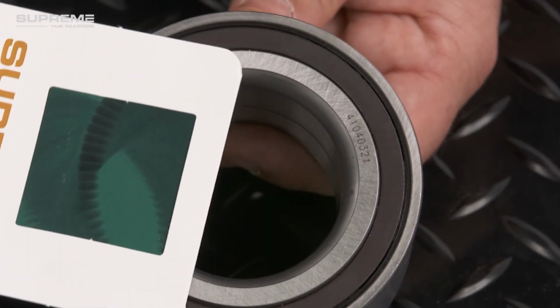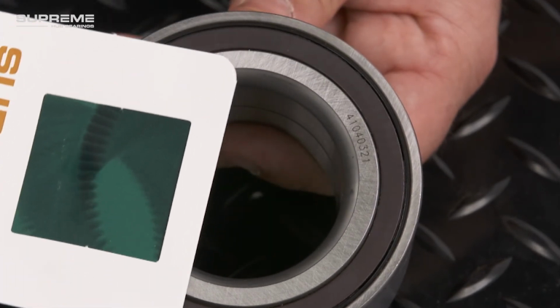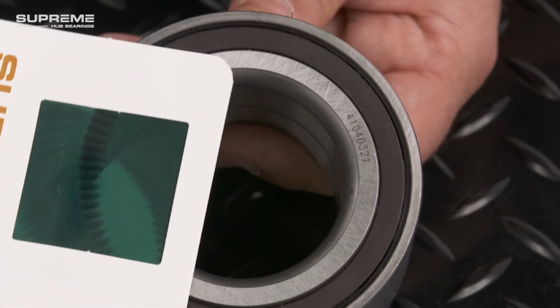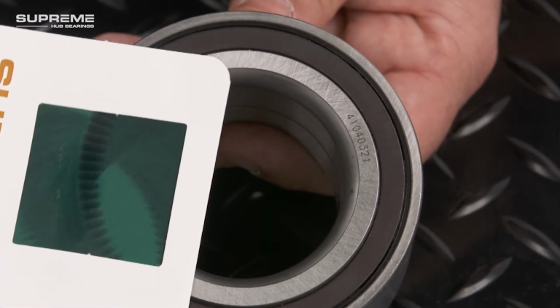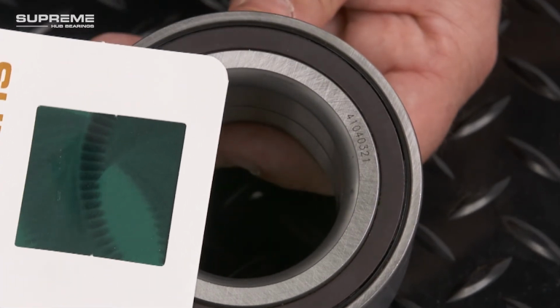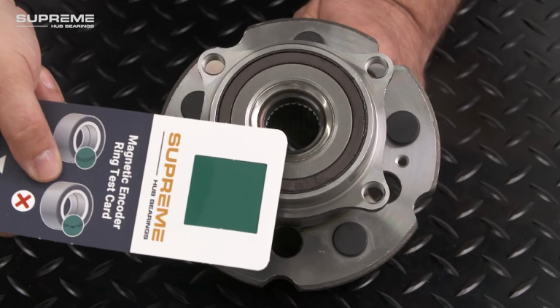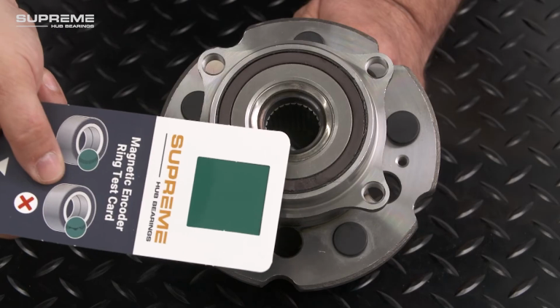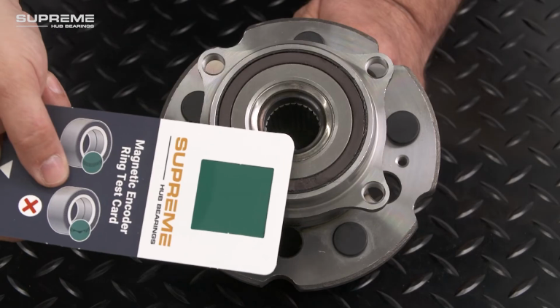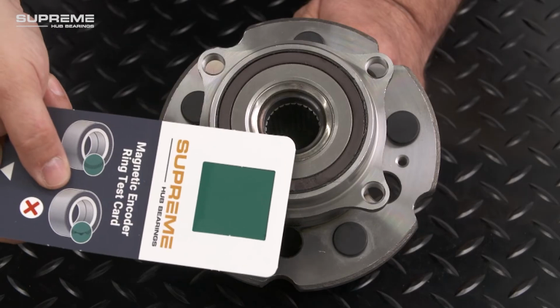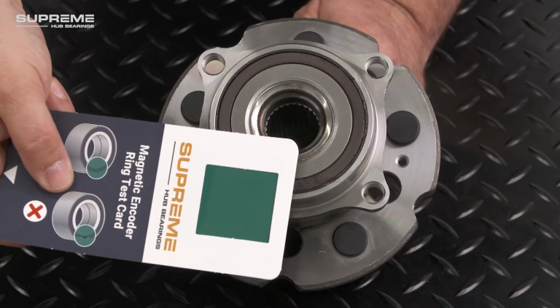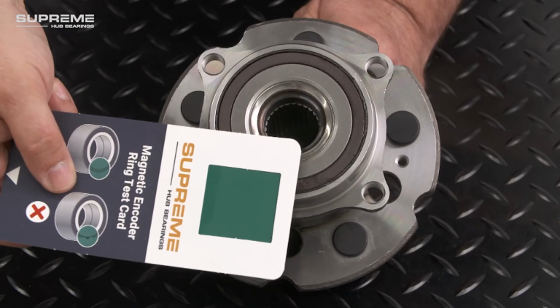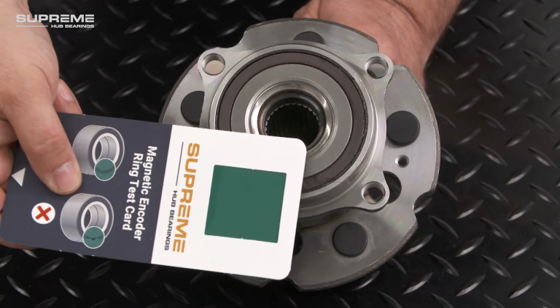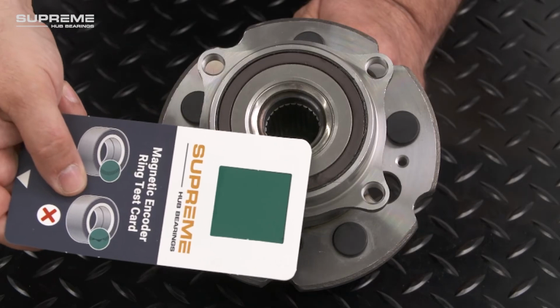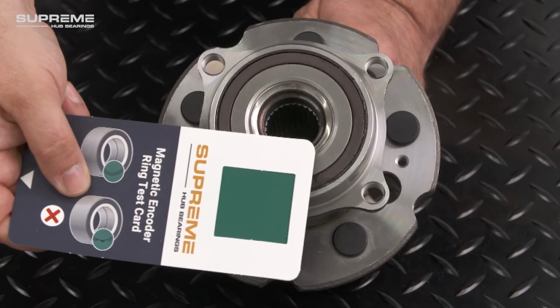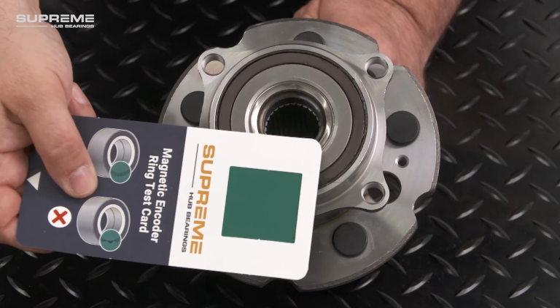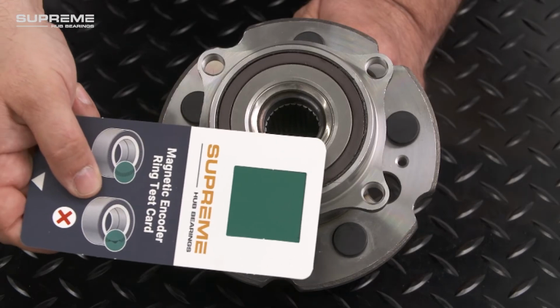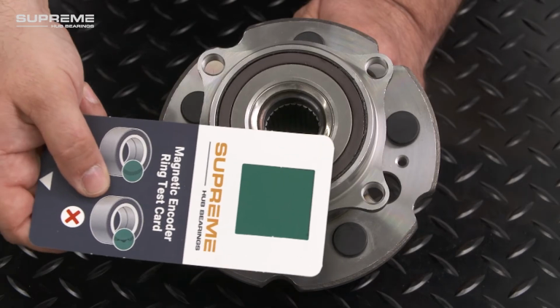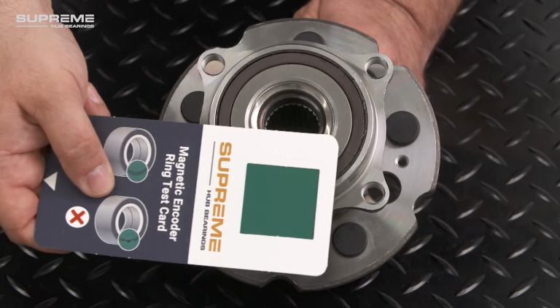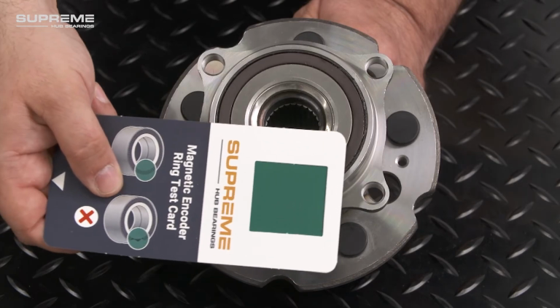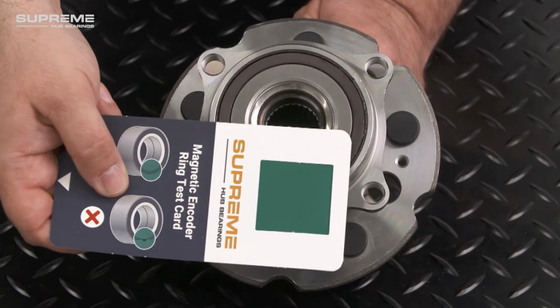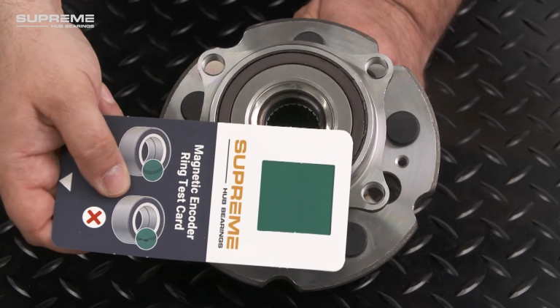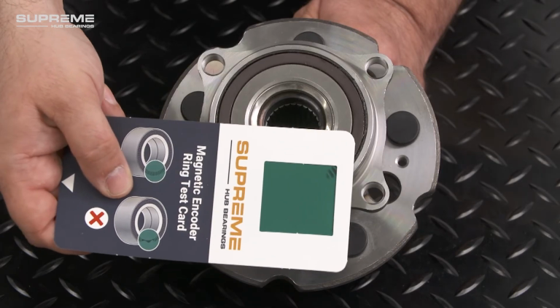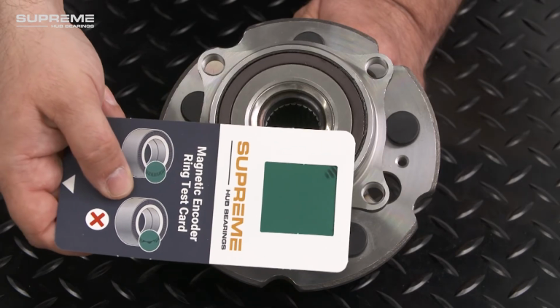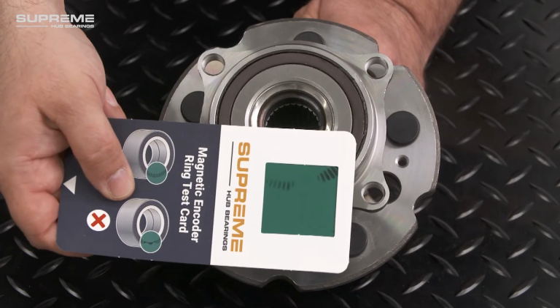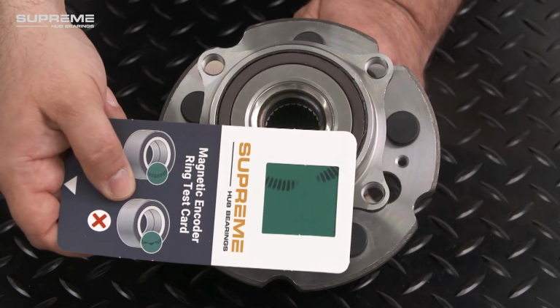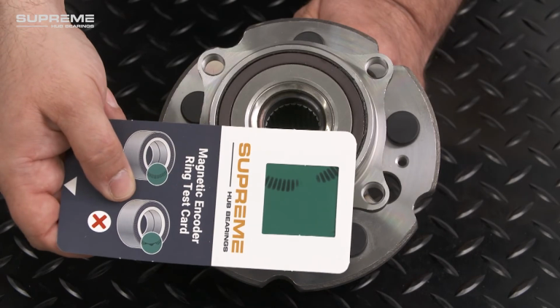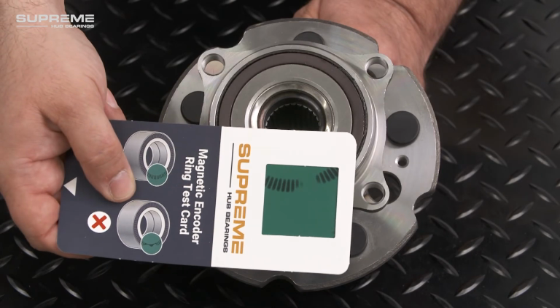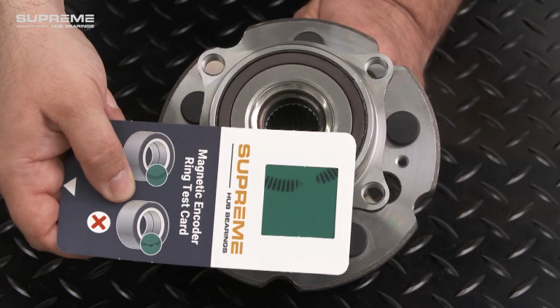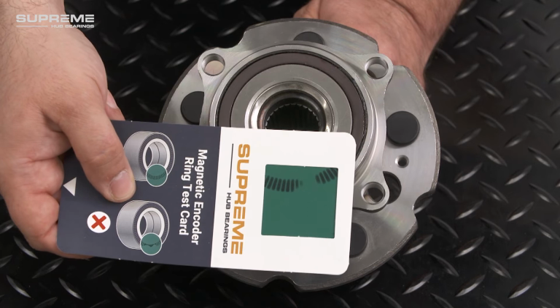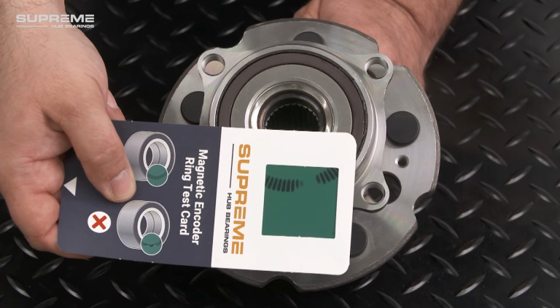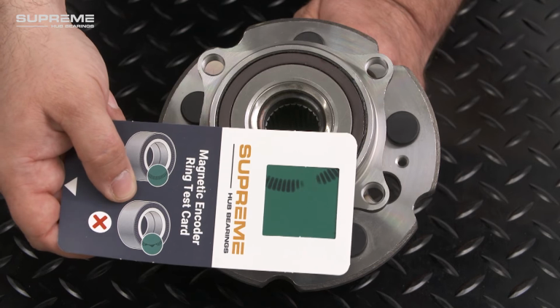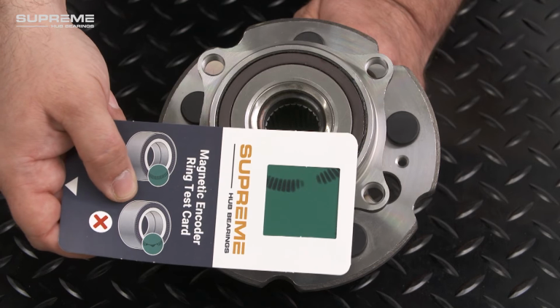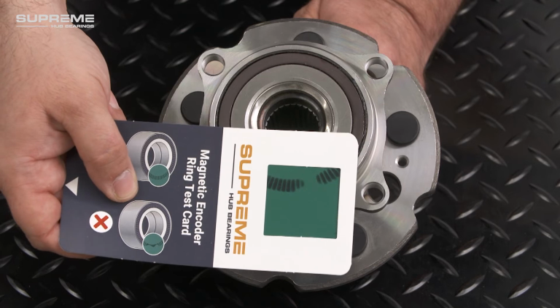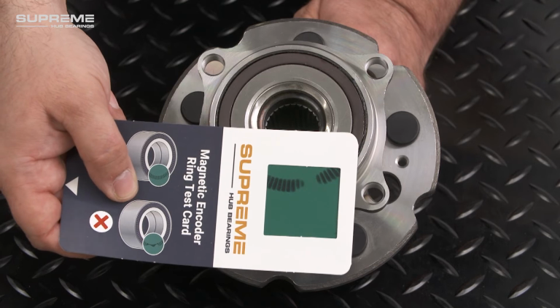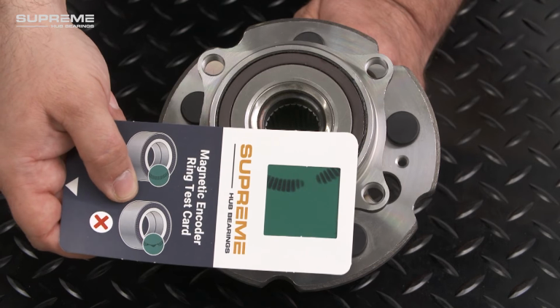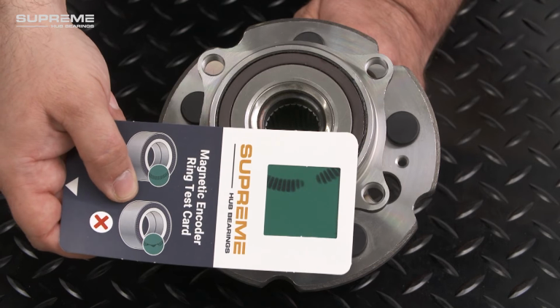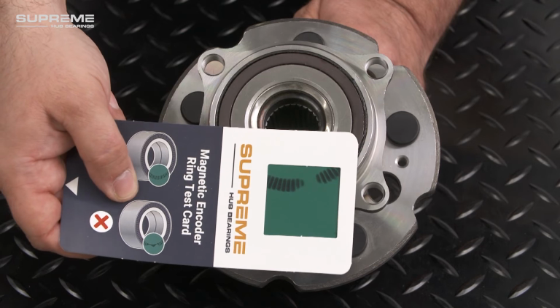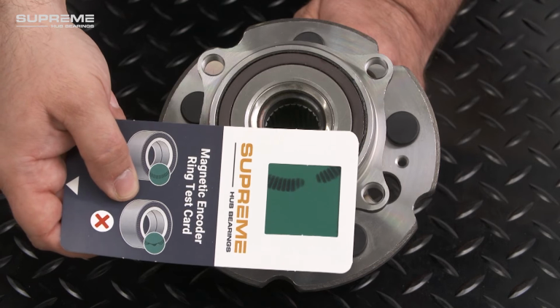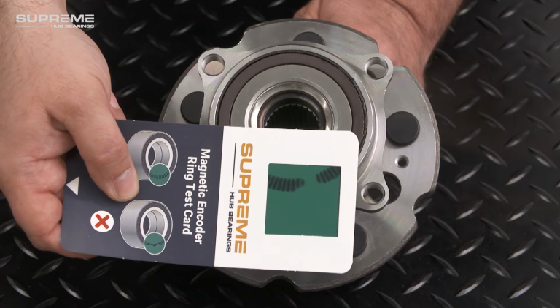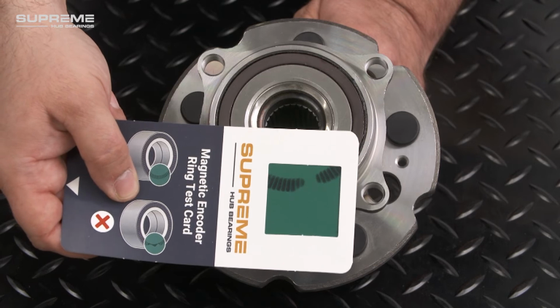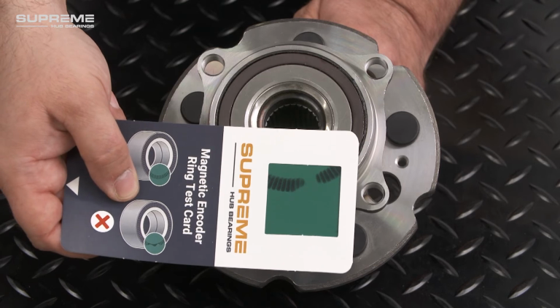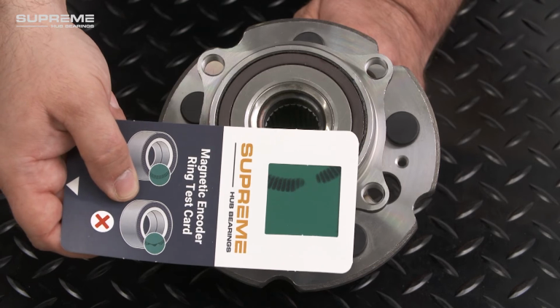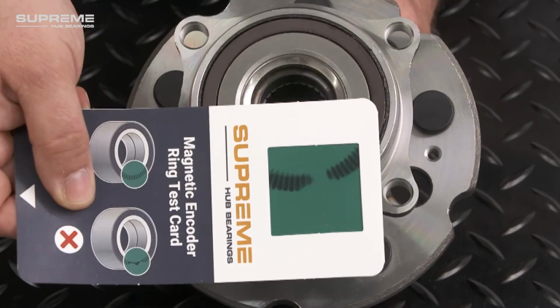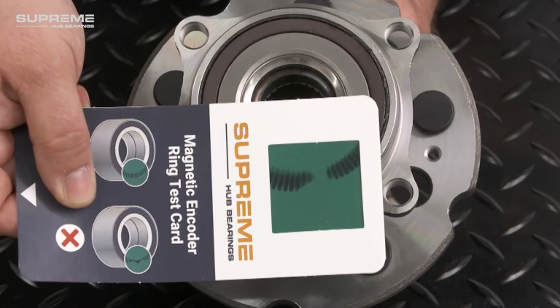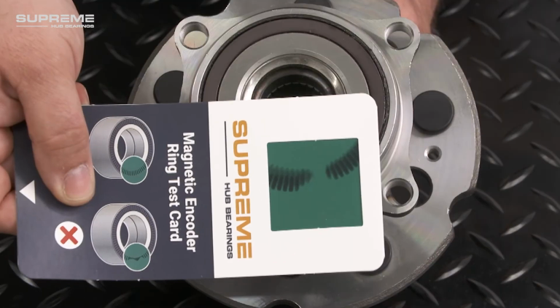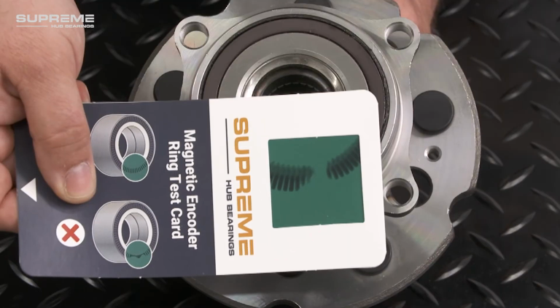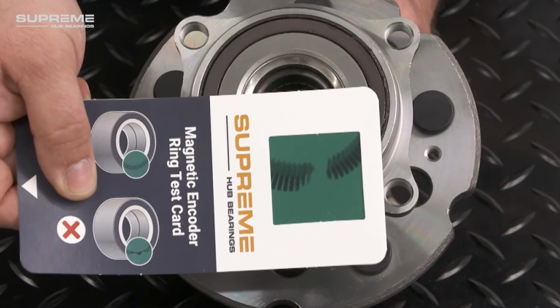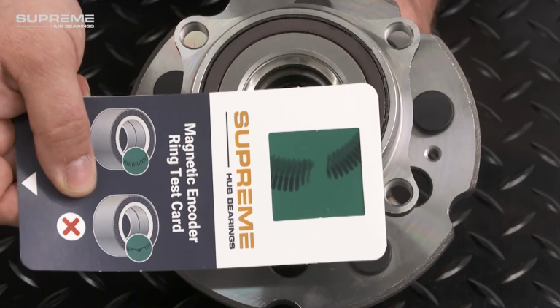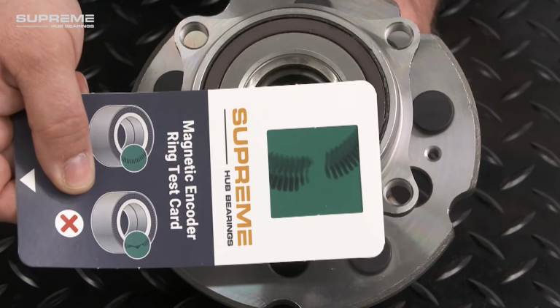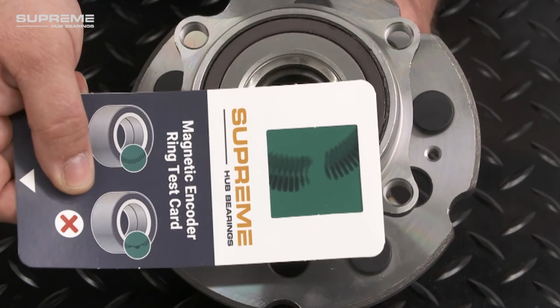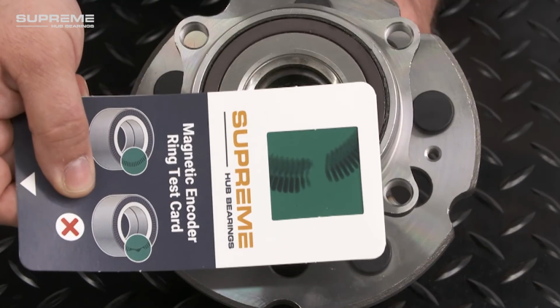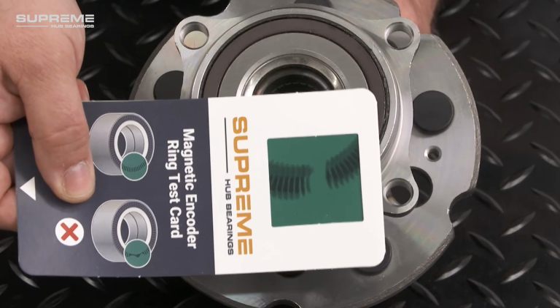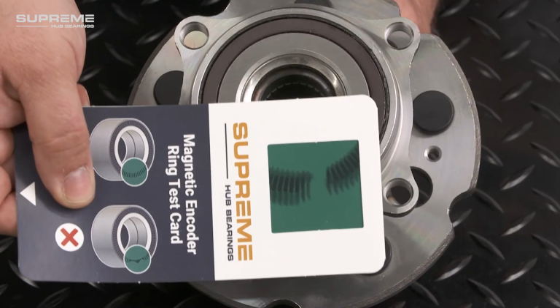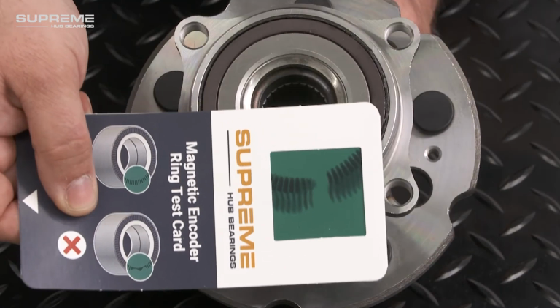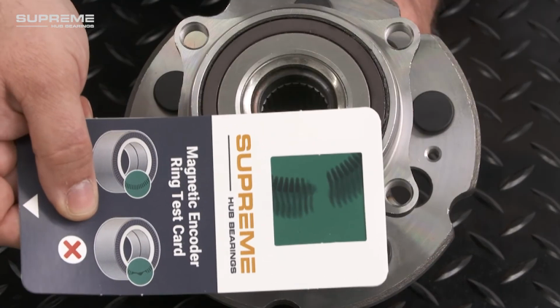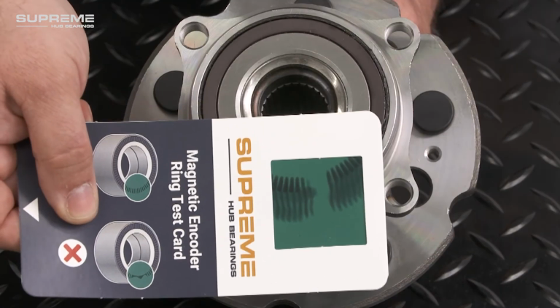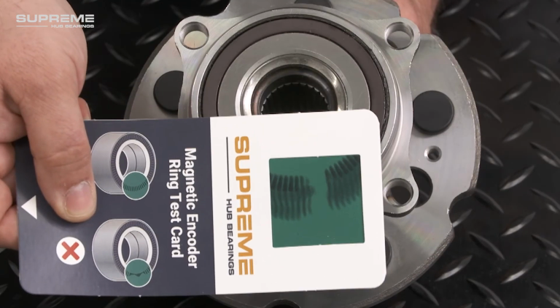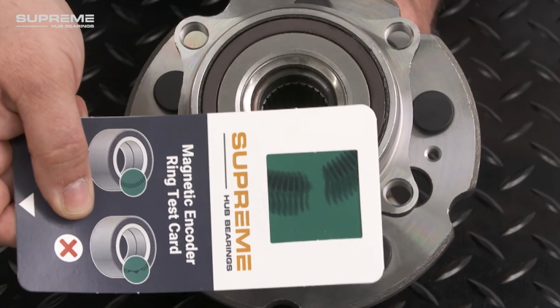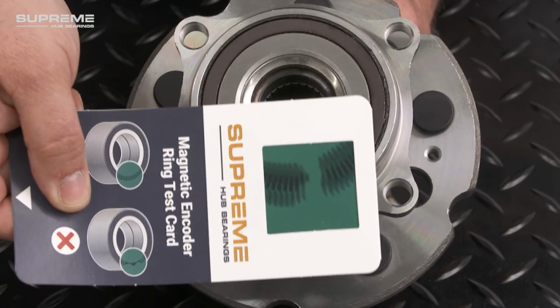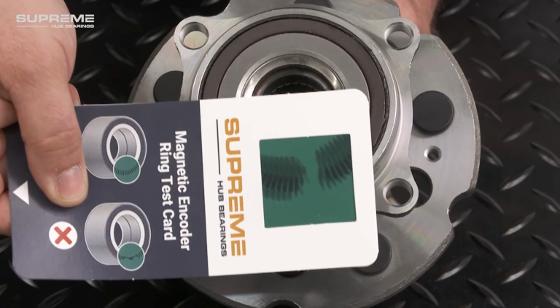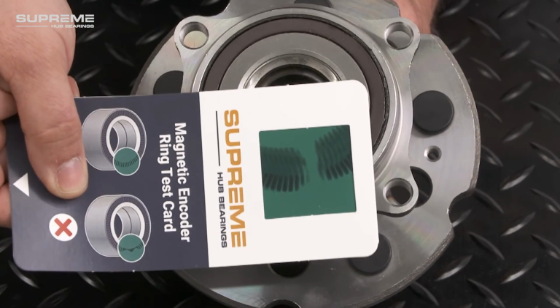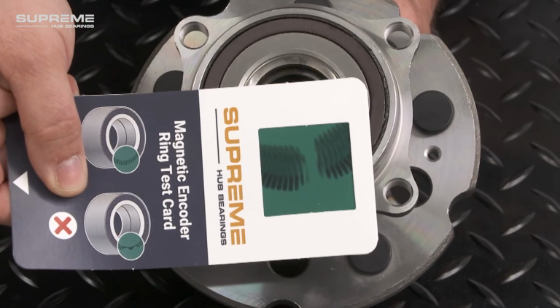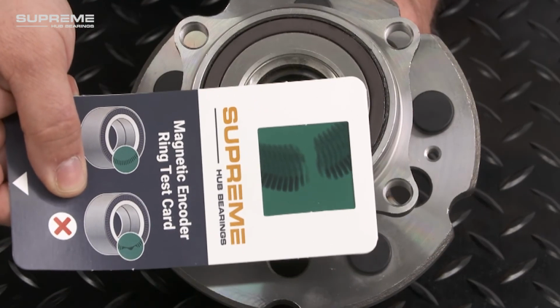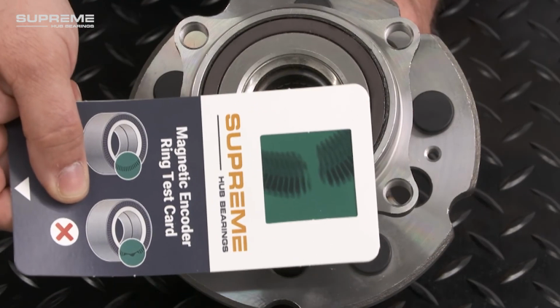If there are any gaps or irregularities in the pattern, this indicates that the encoder is damaged and should not be installed.